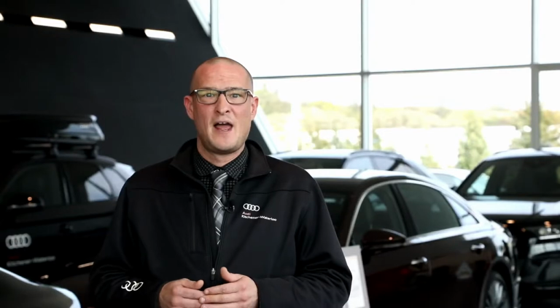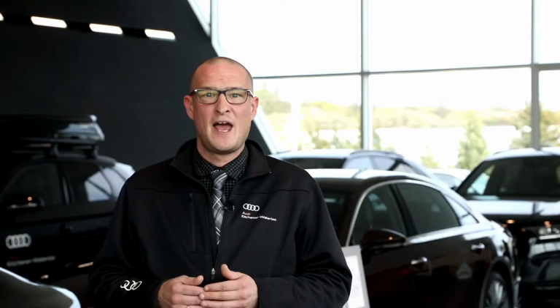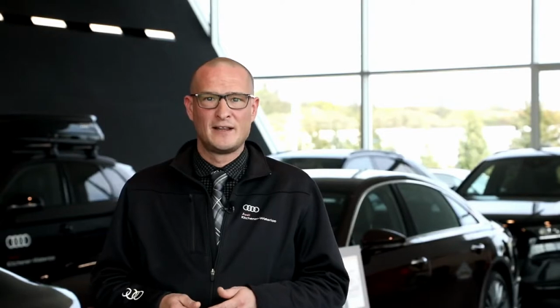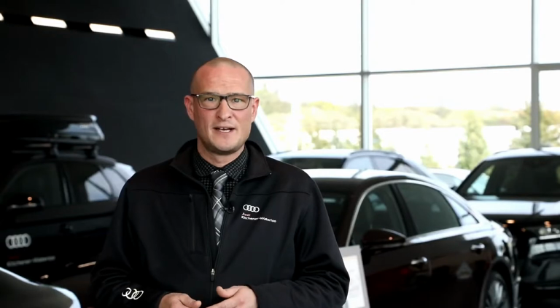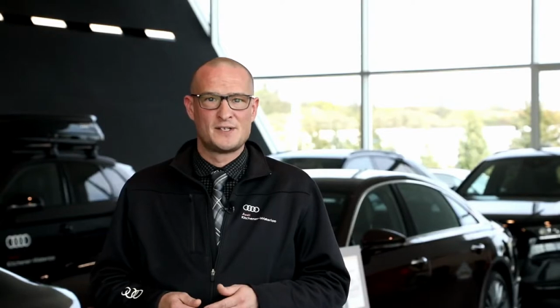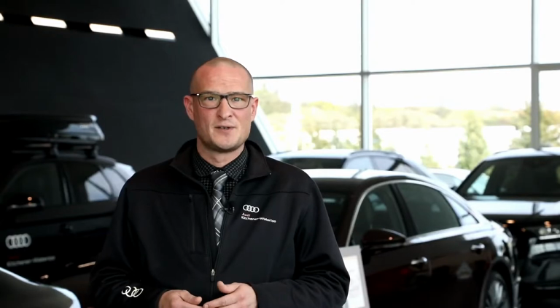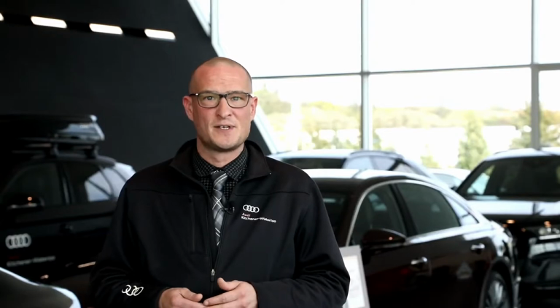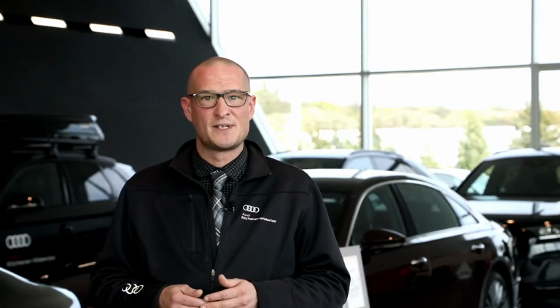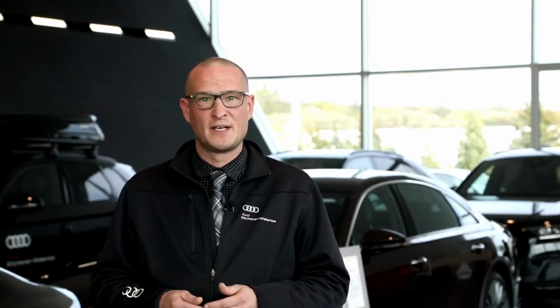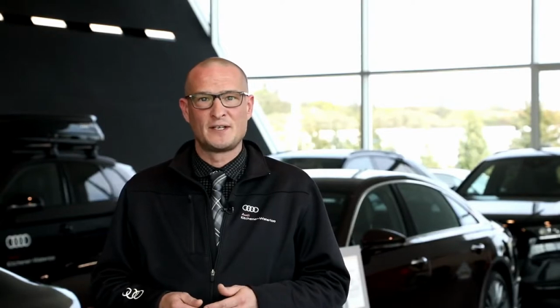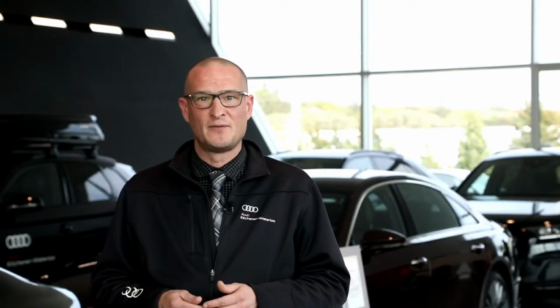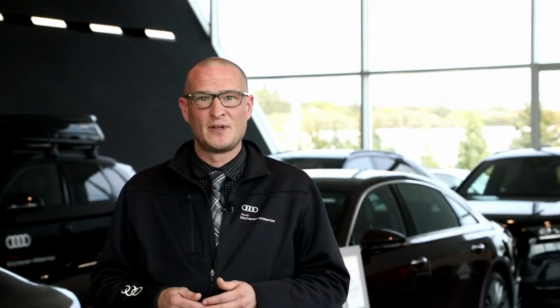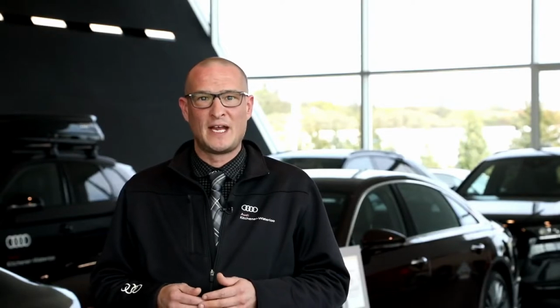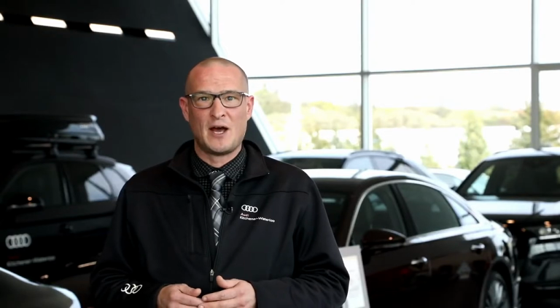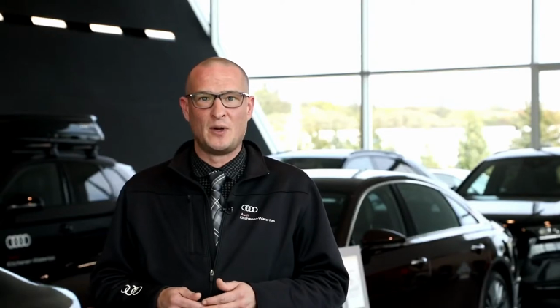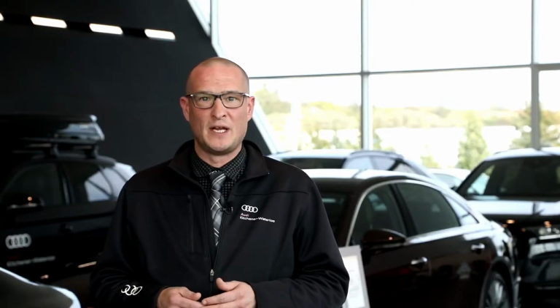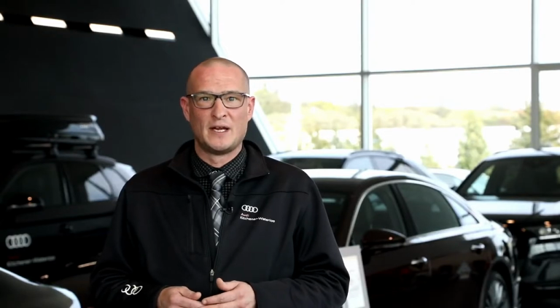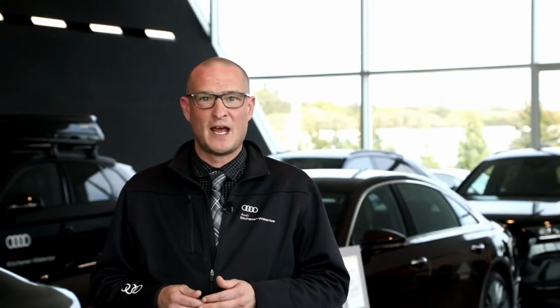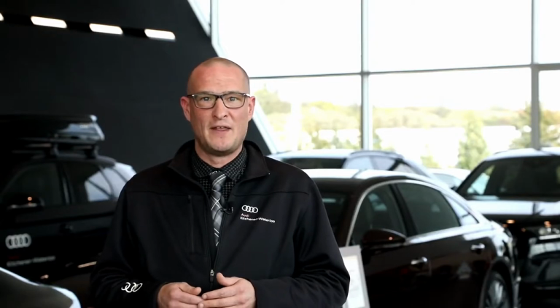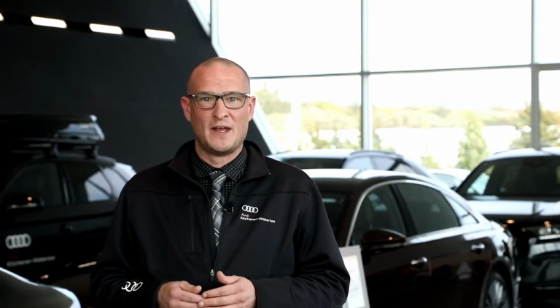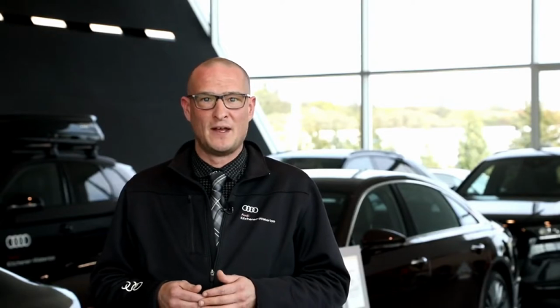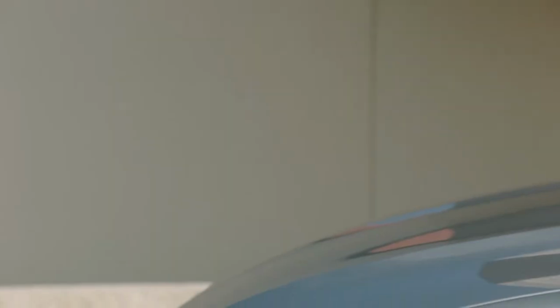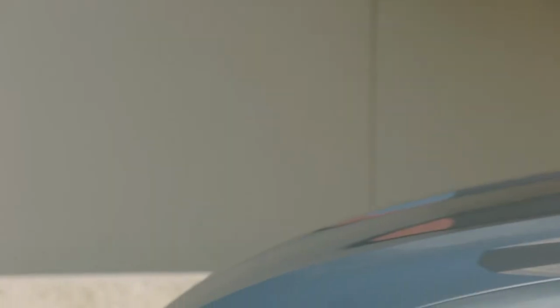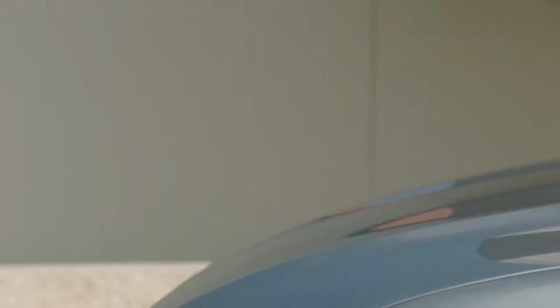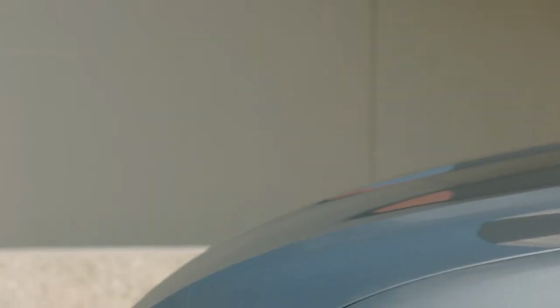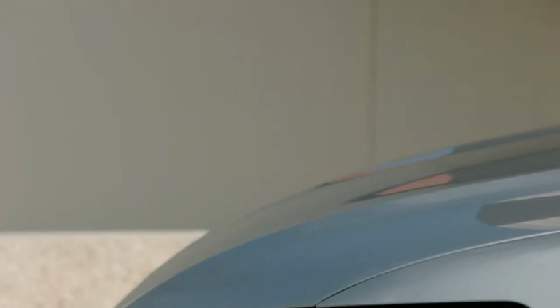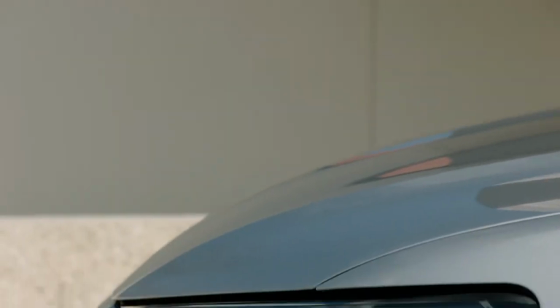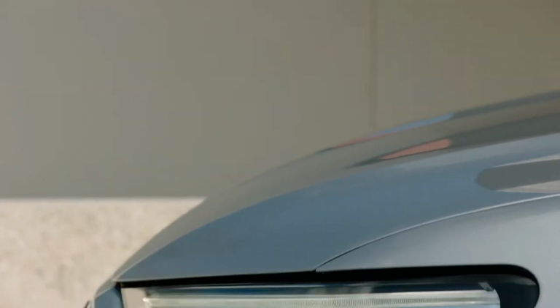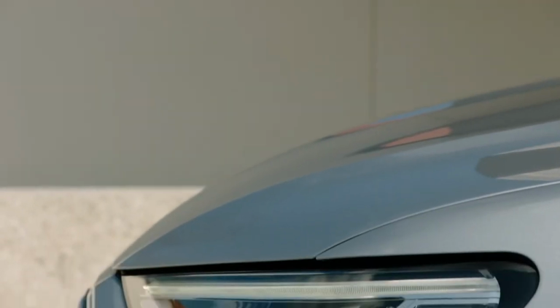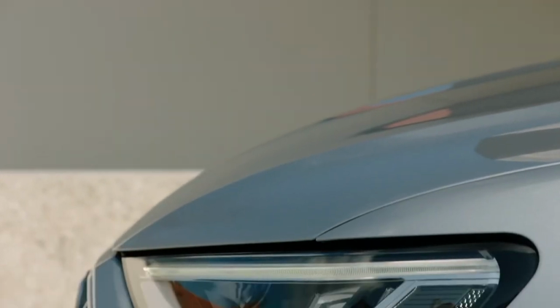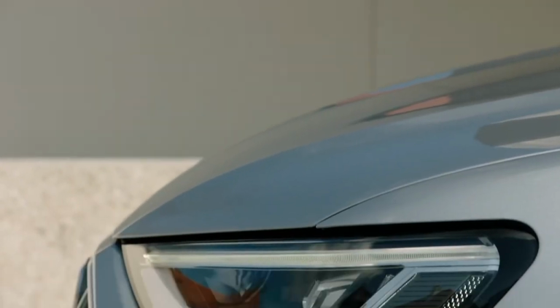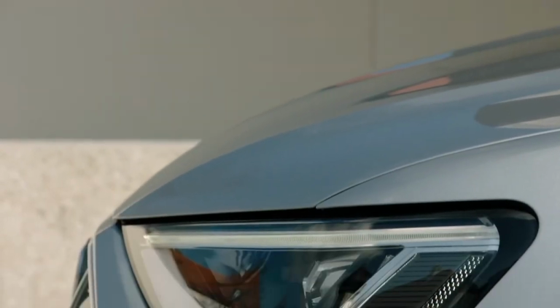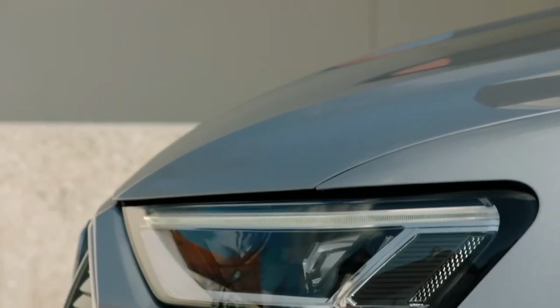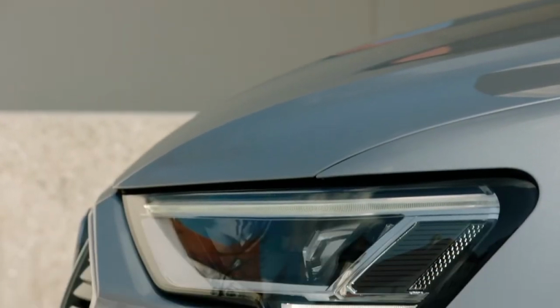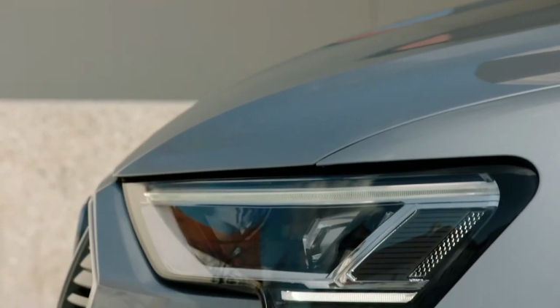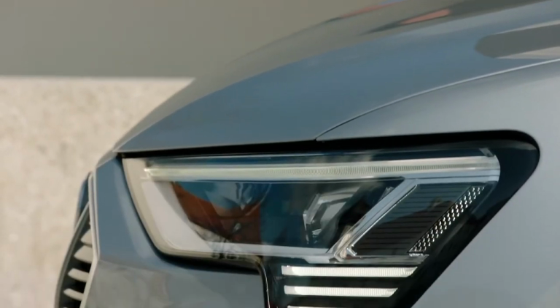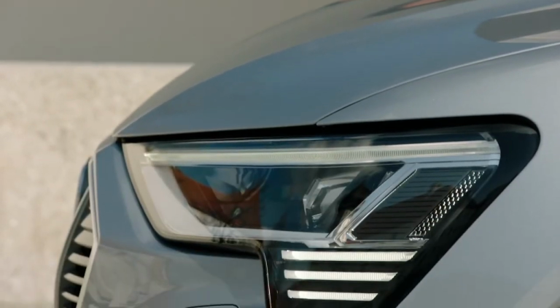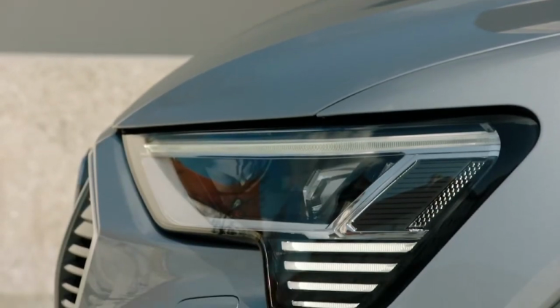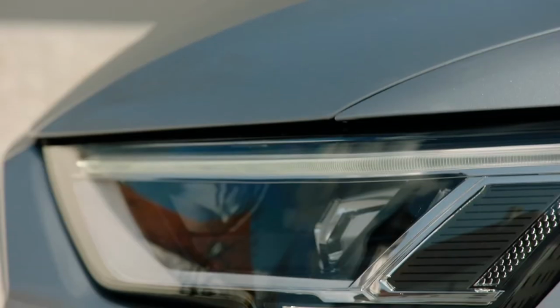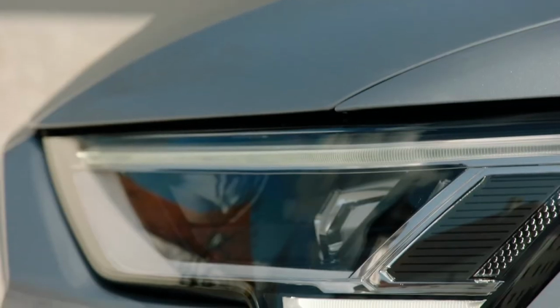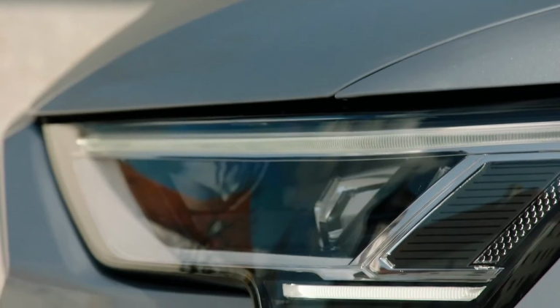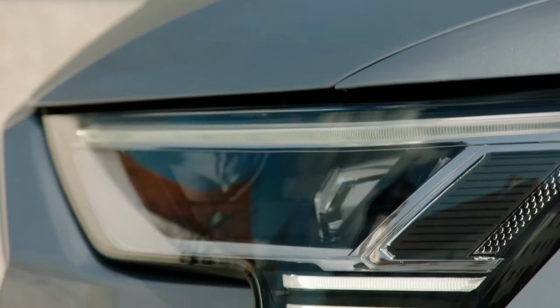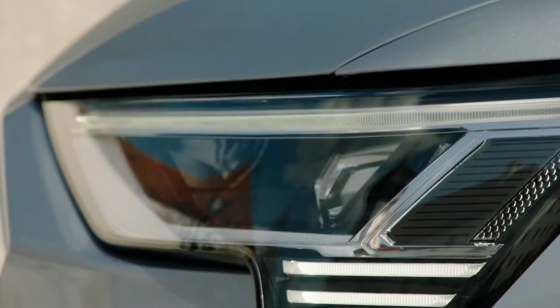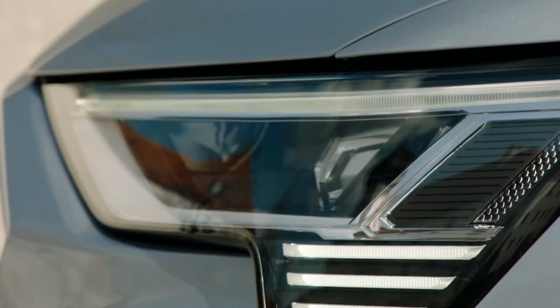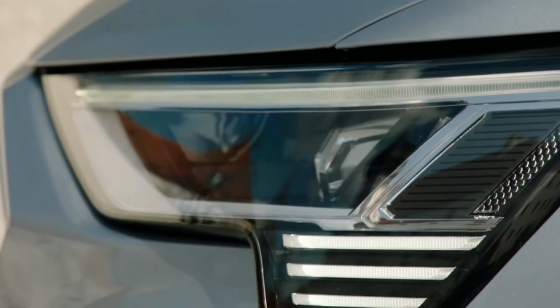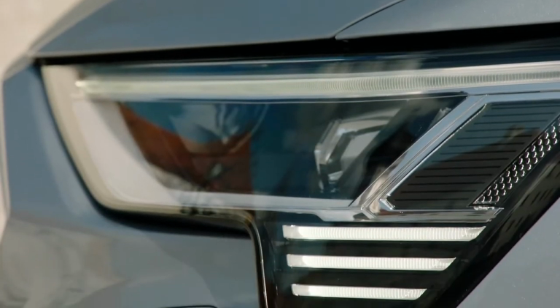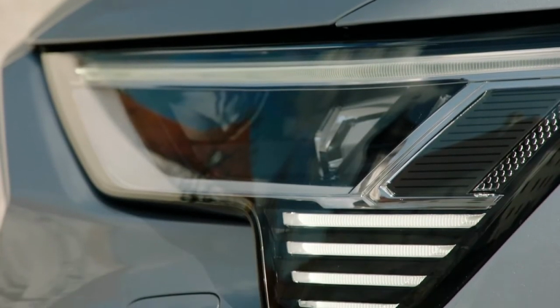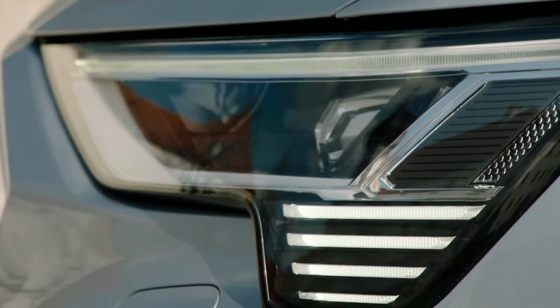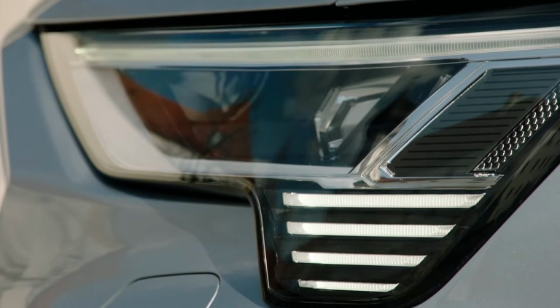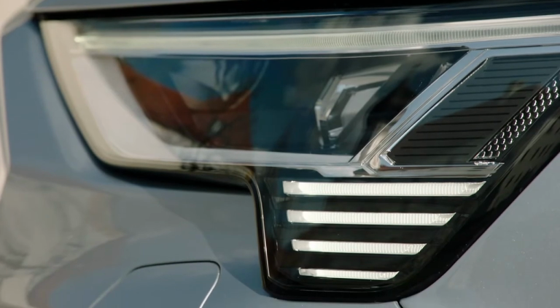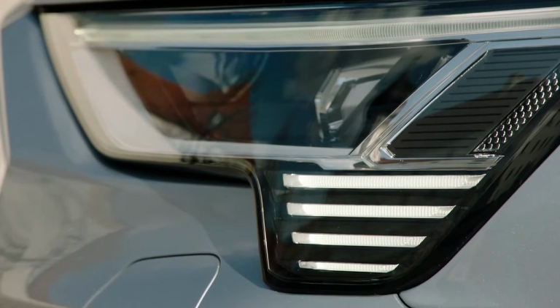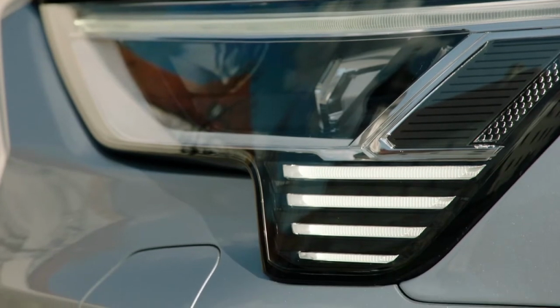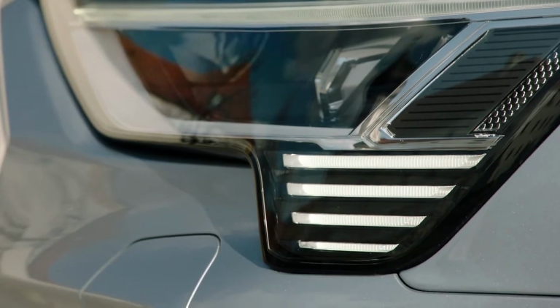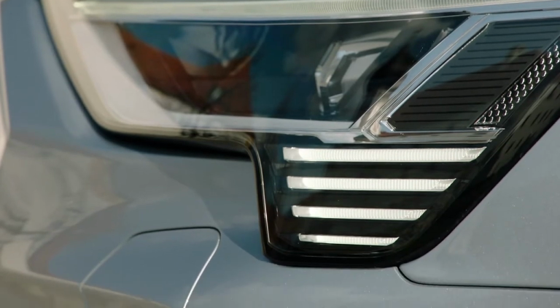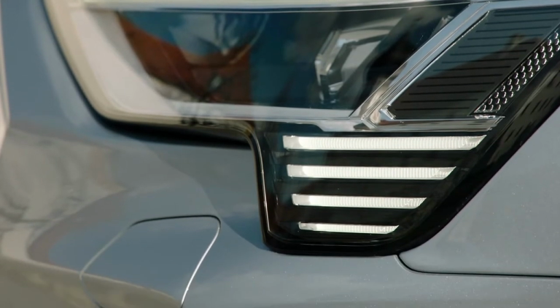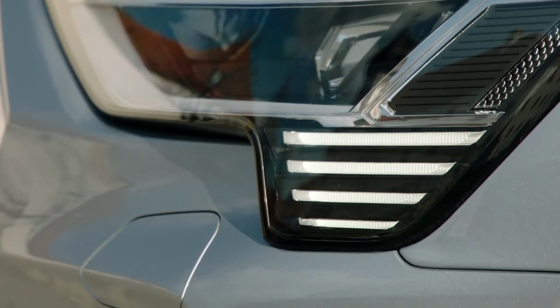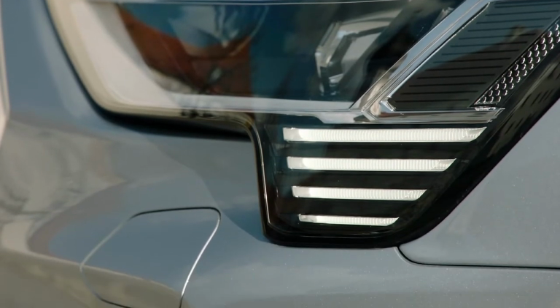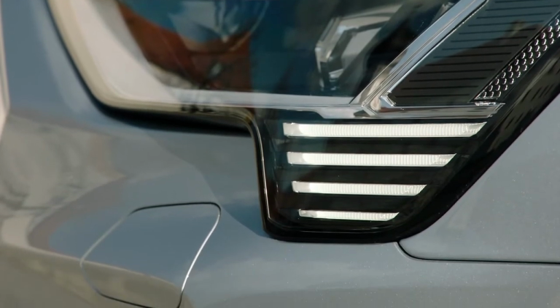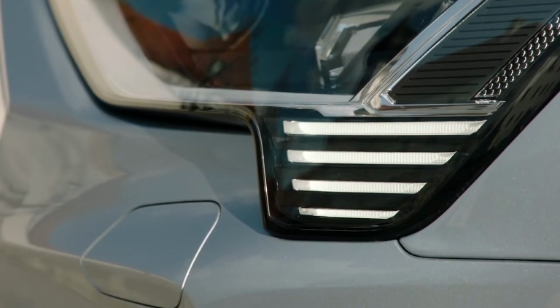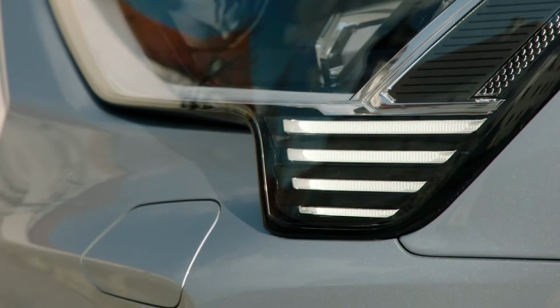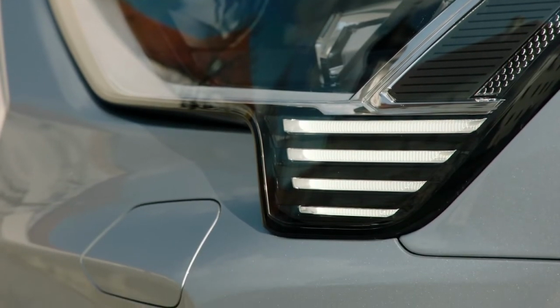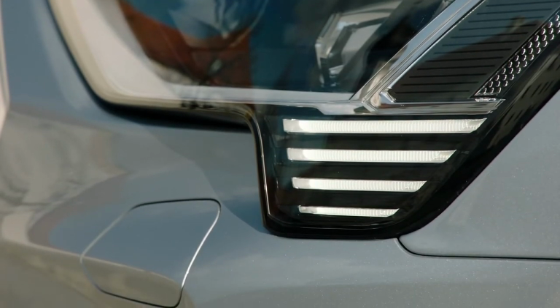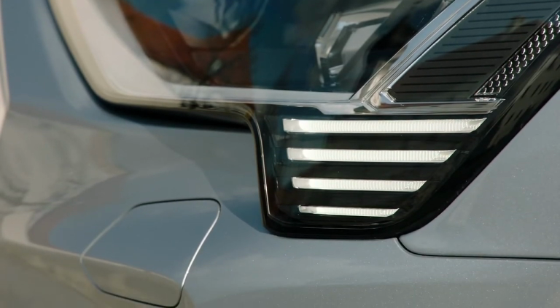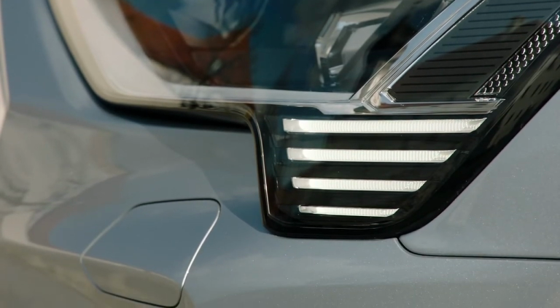Headlights are distinctively Audi, and the daytime running lights feature four horizontal streaks, which are unique to the e-tron.